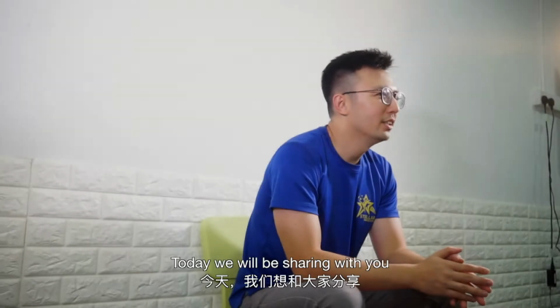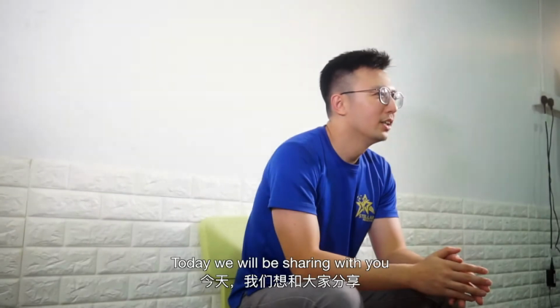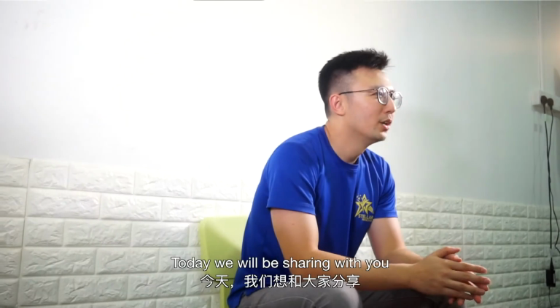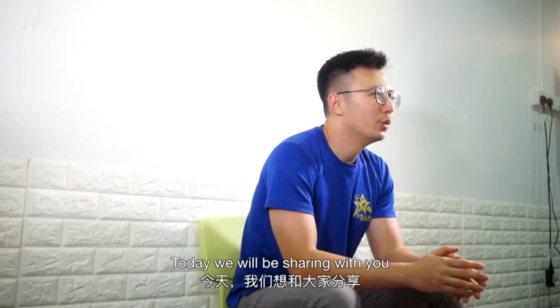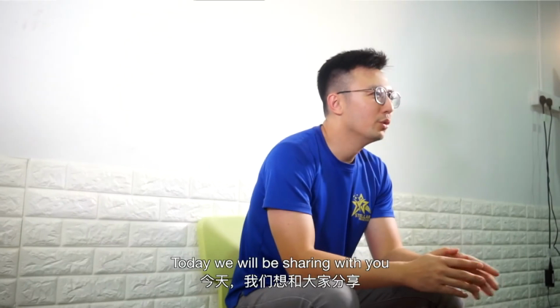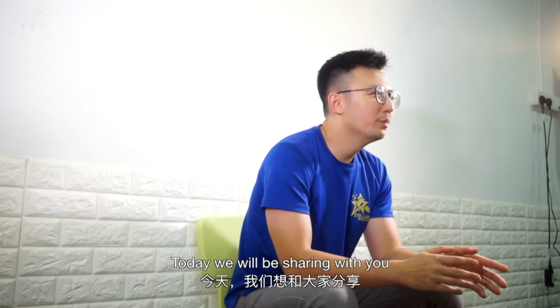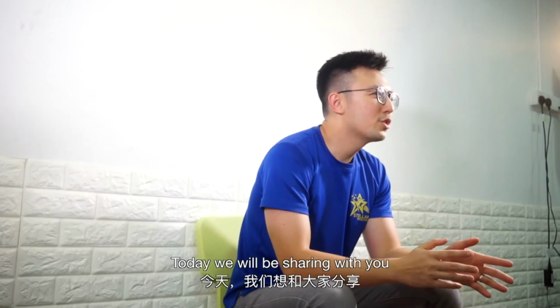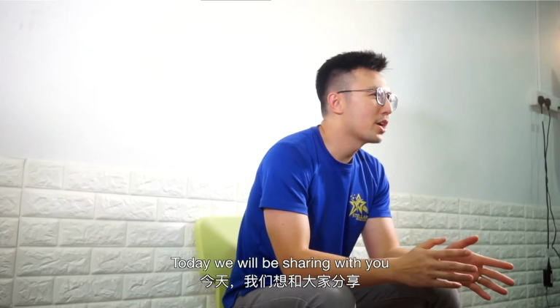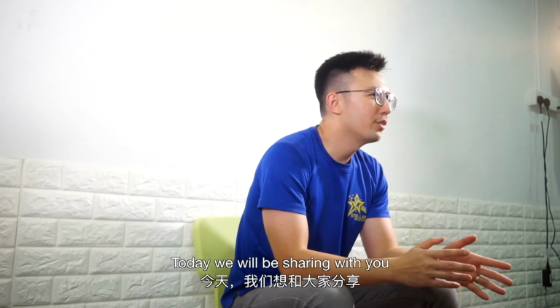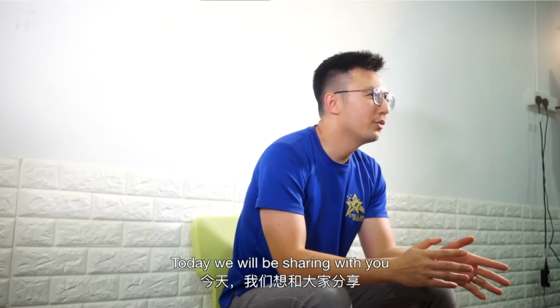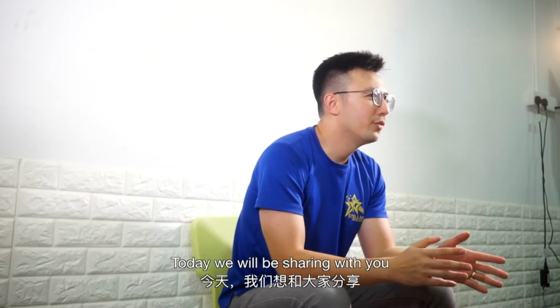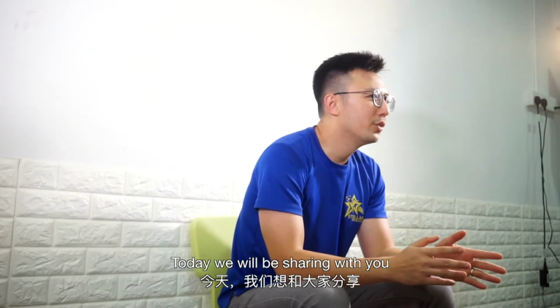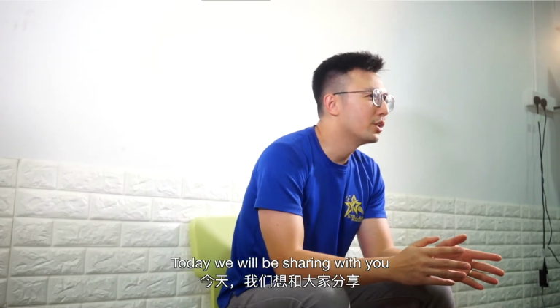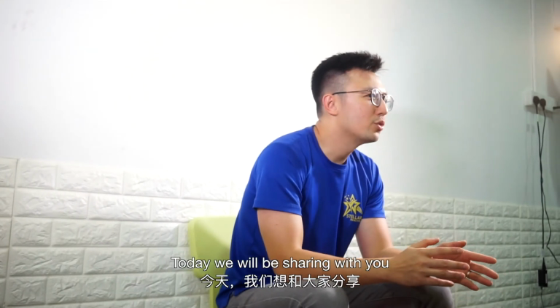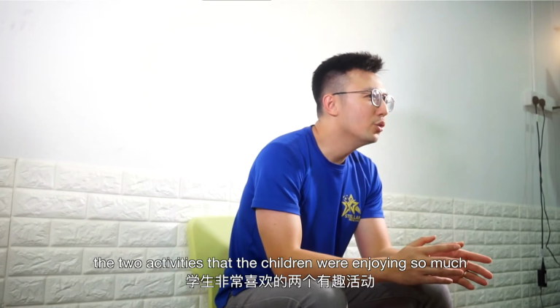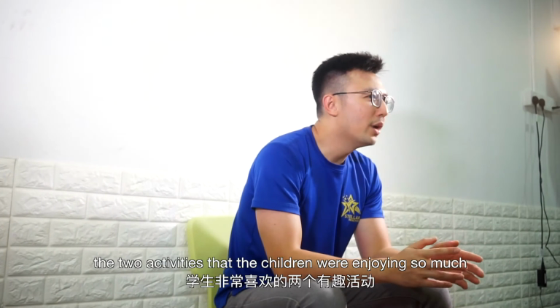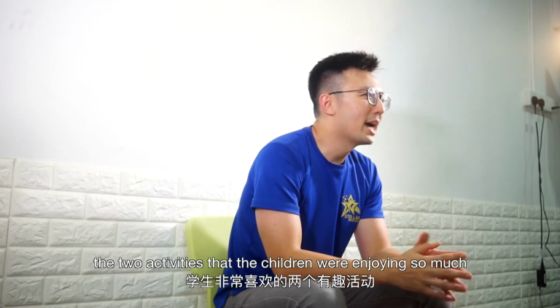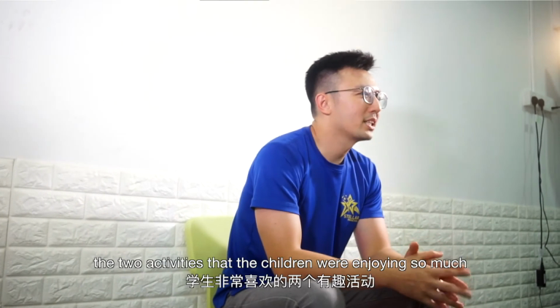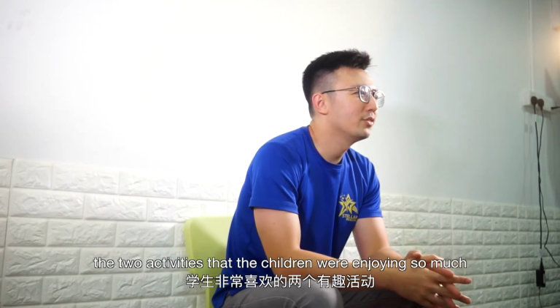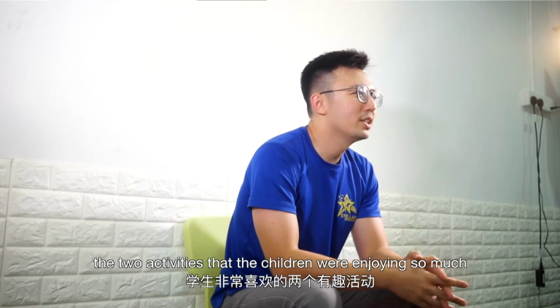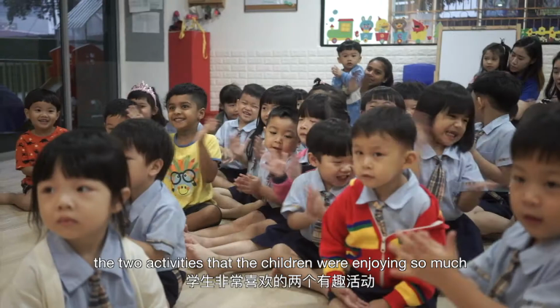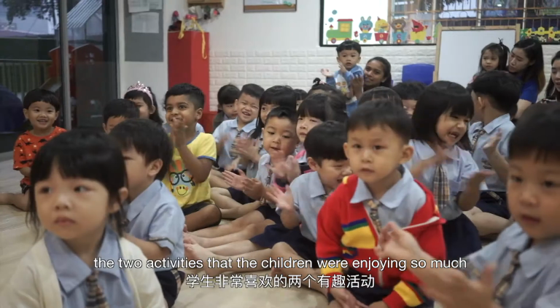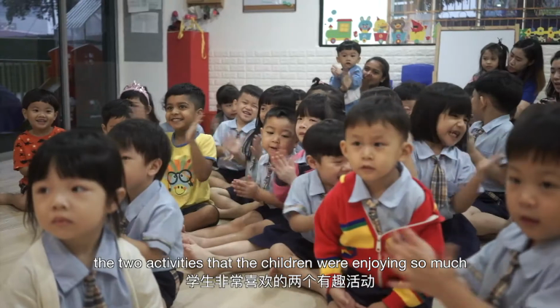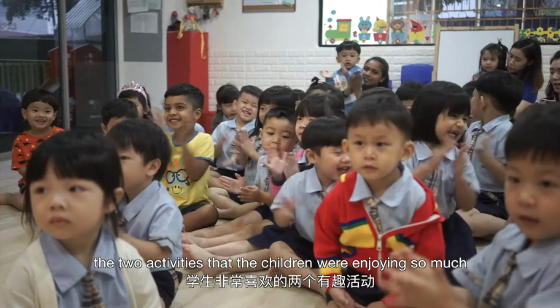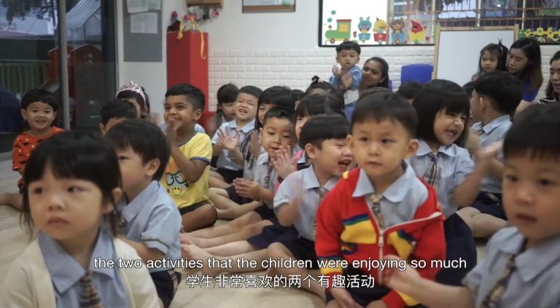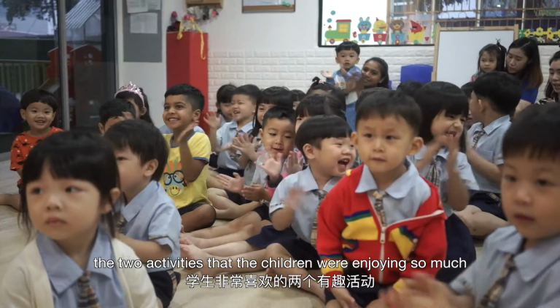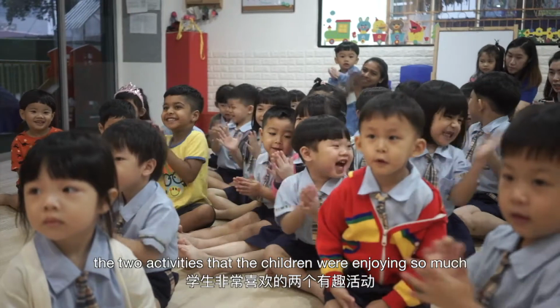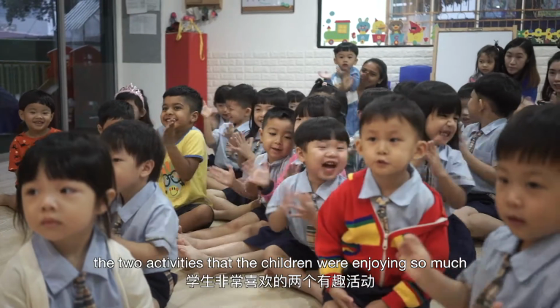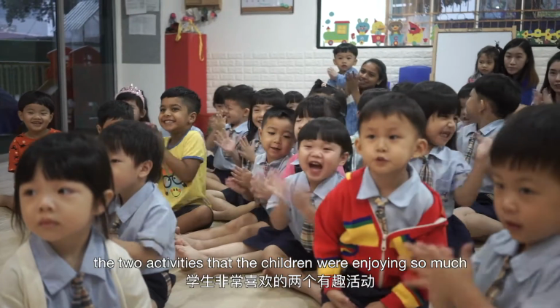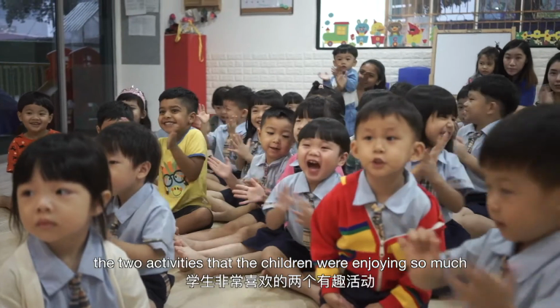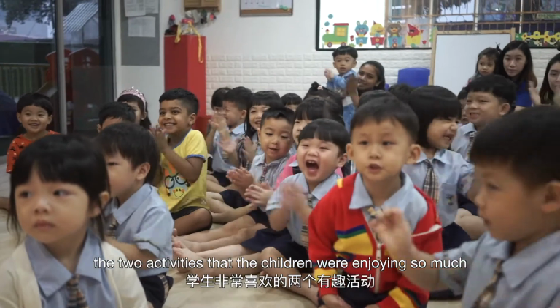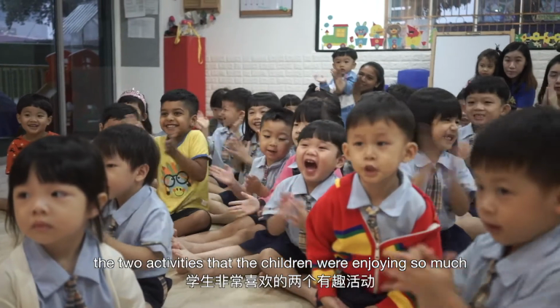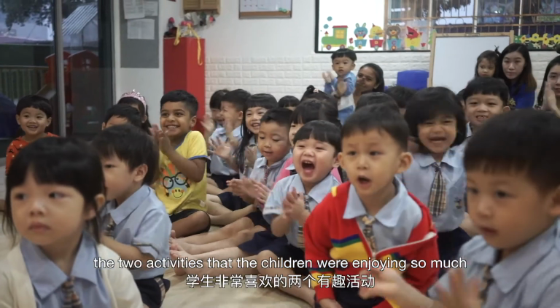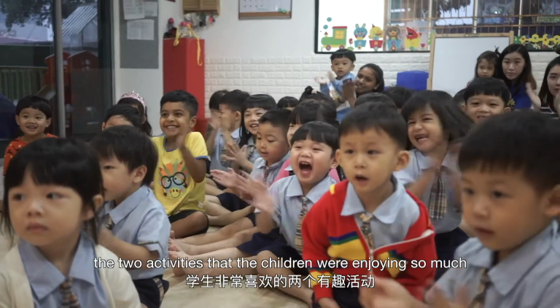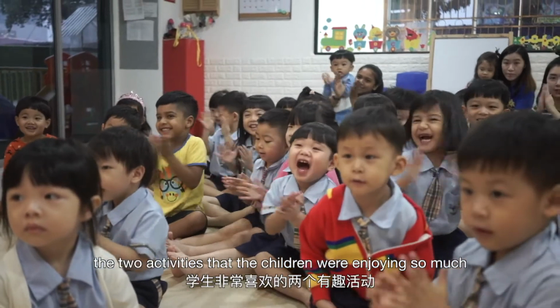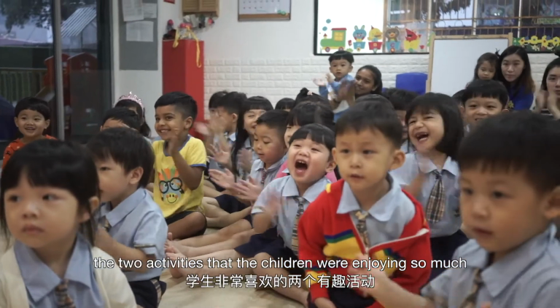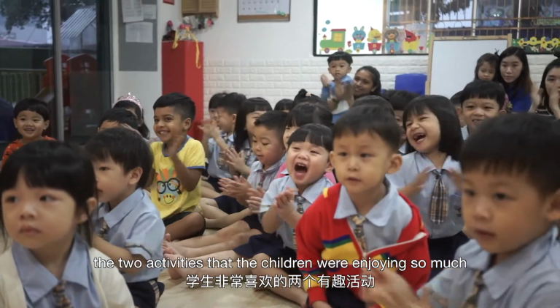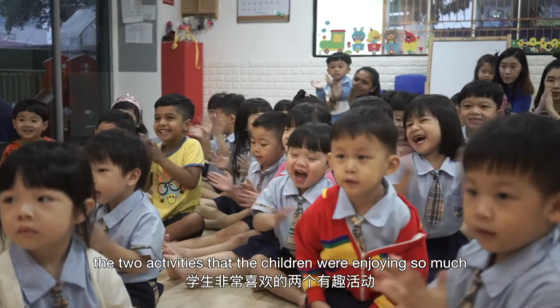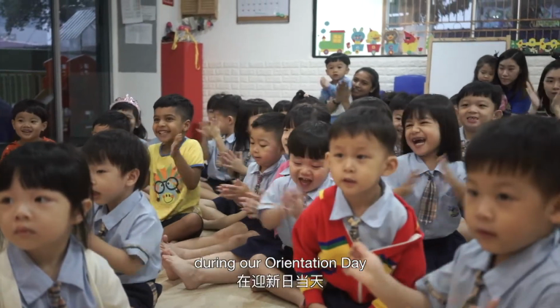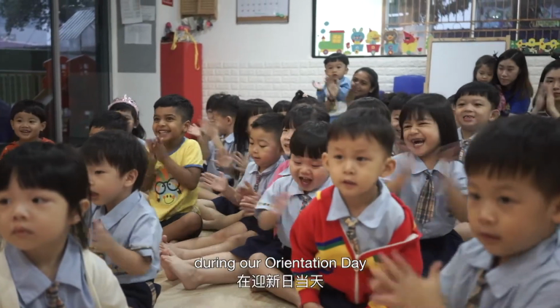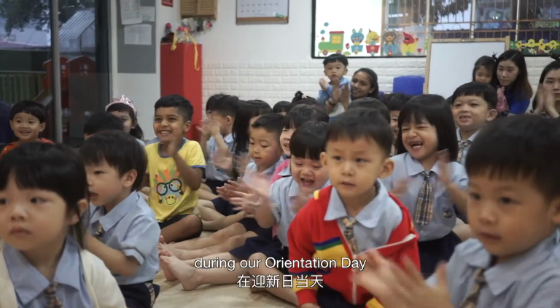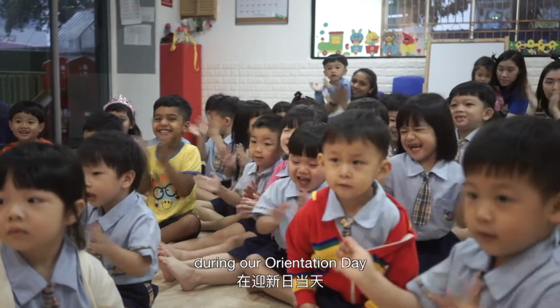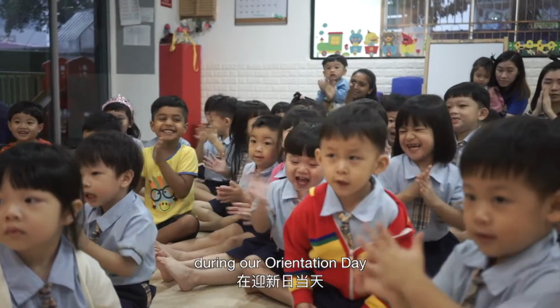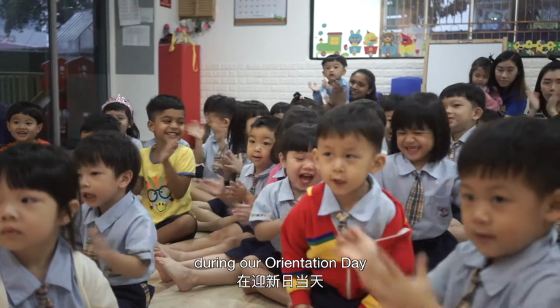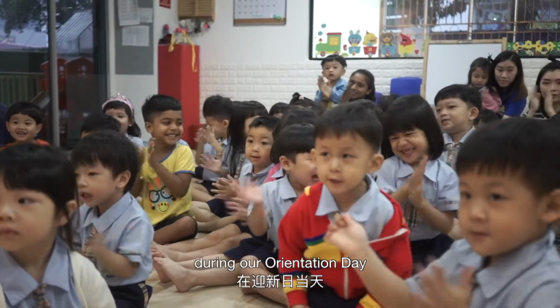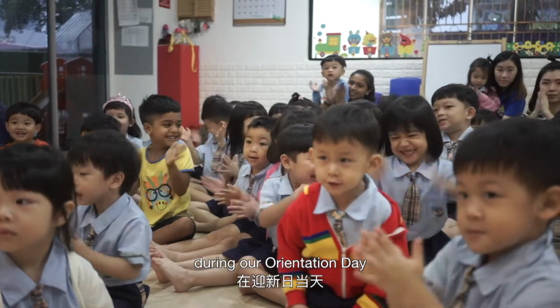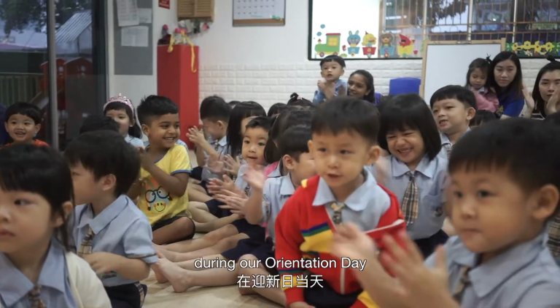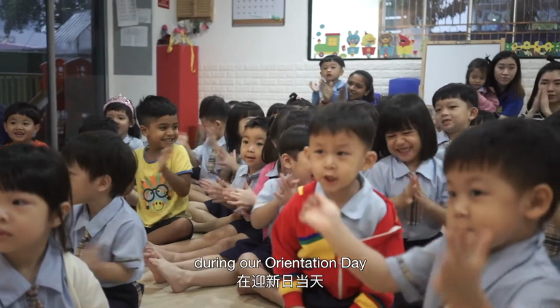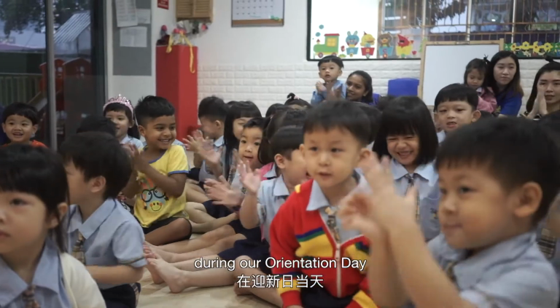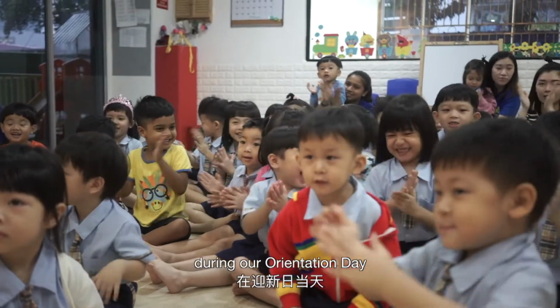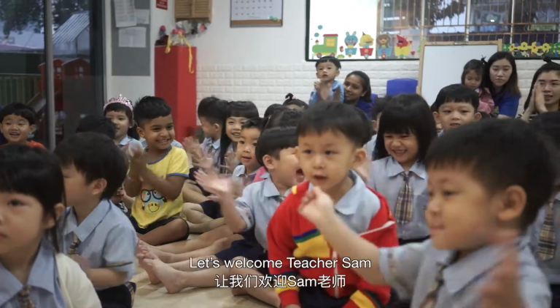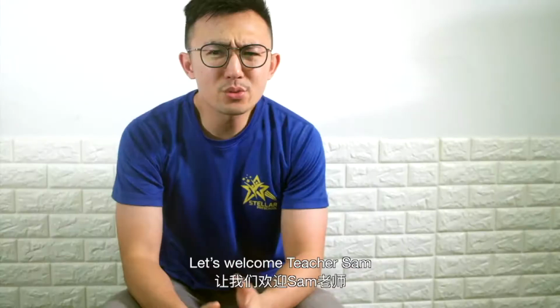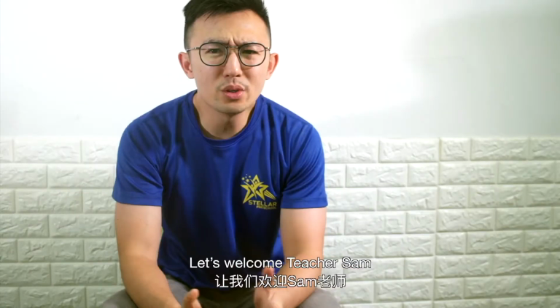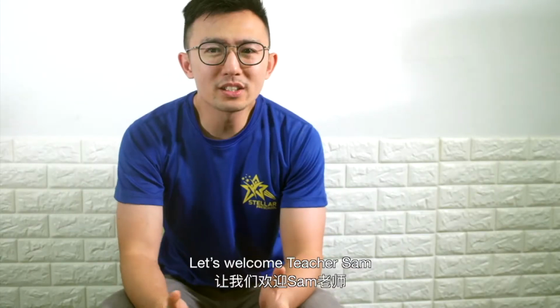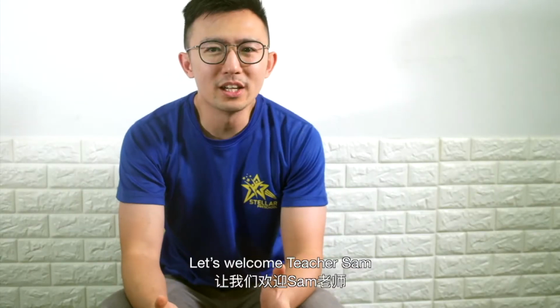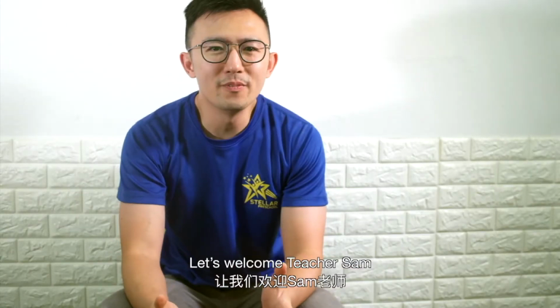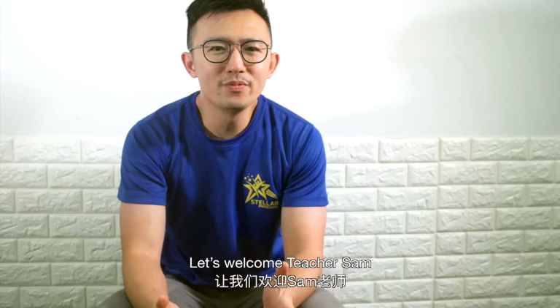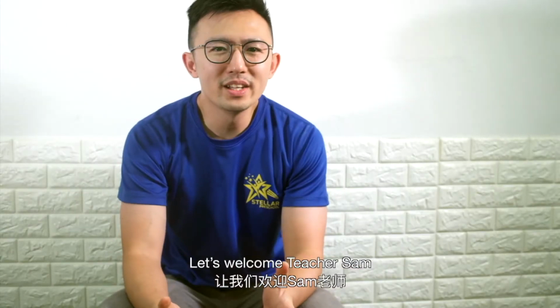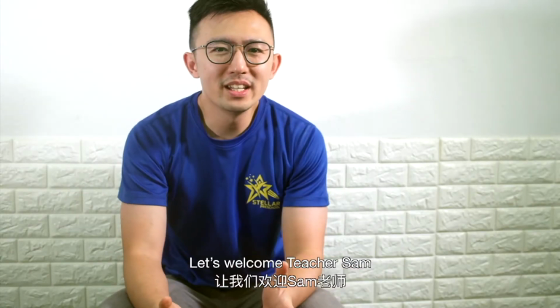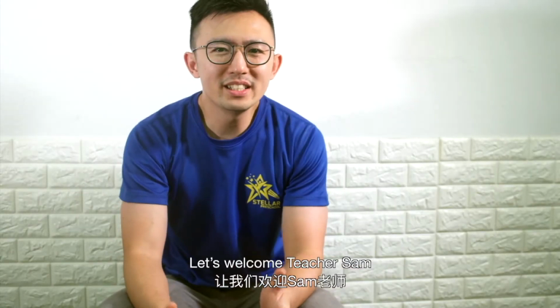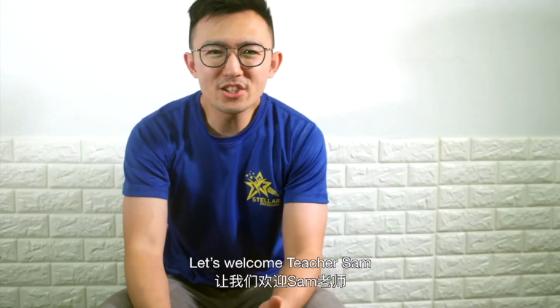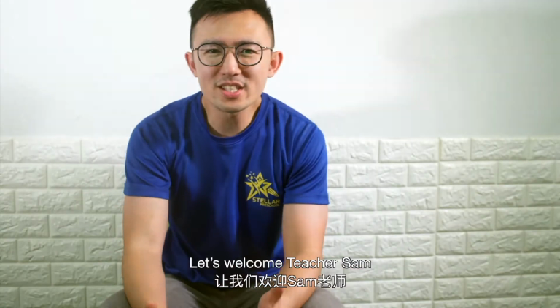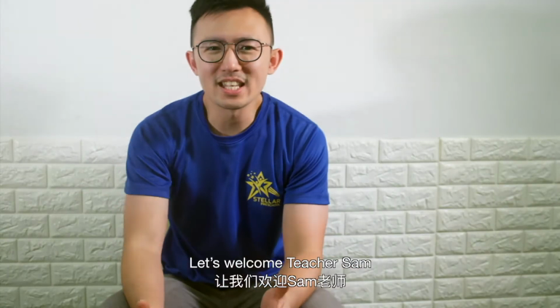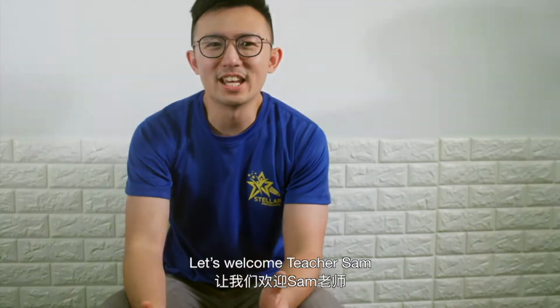We will be sharing with you the two activities that the children will enjoy so much during our orientation day. Let's welcome Teacher Sam.